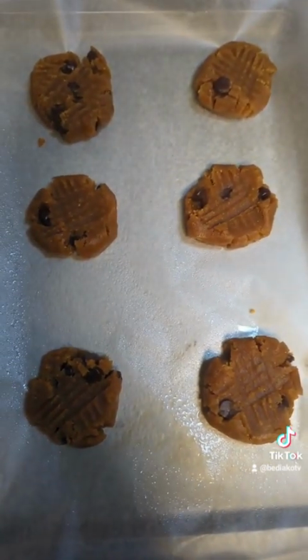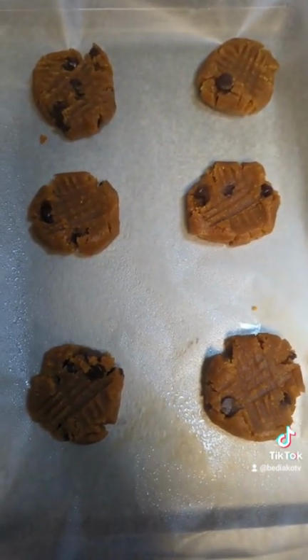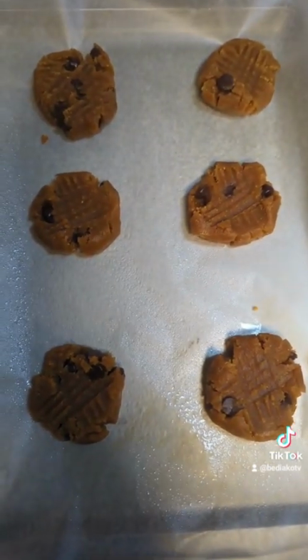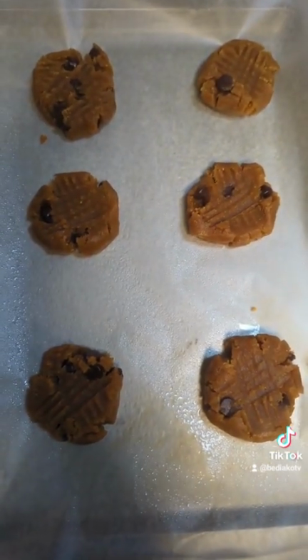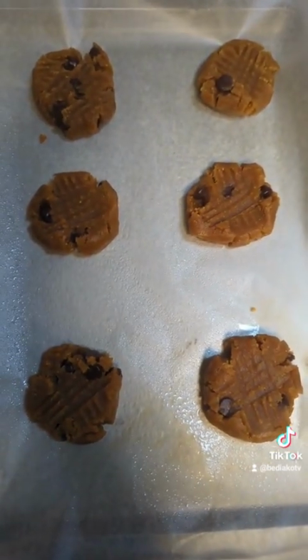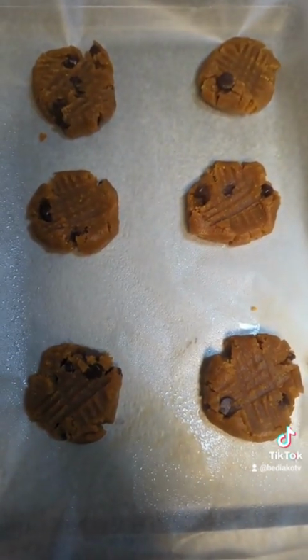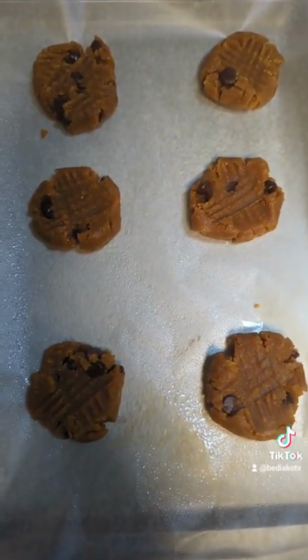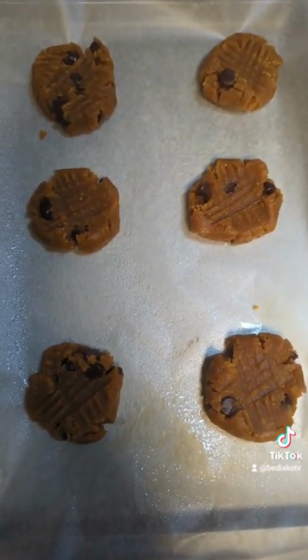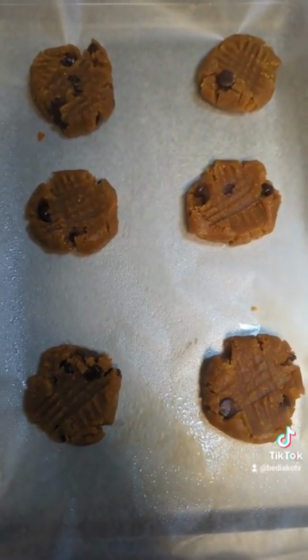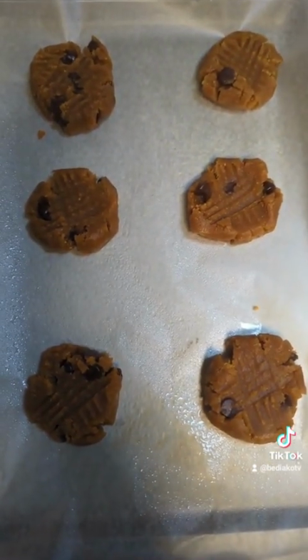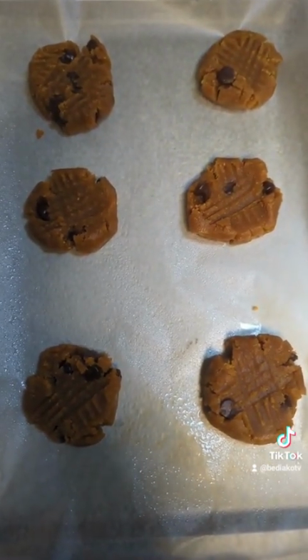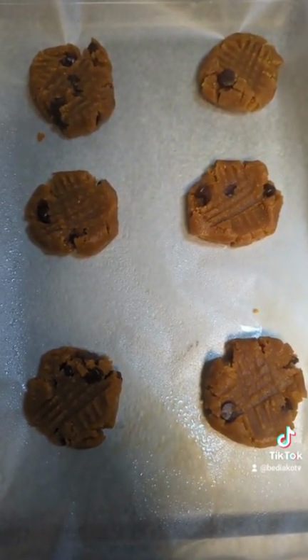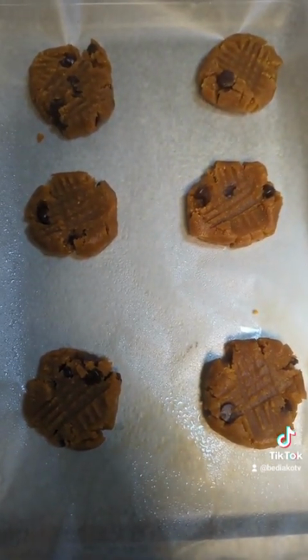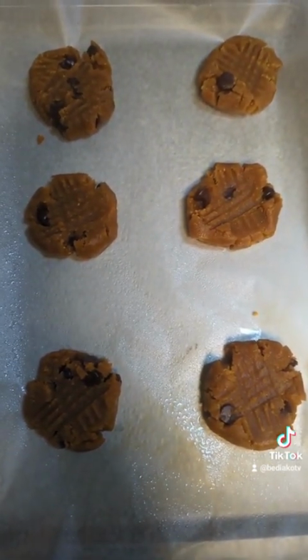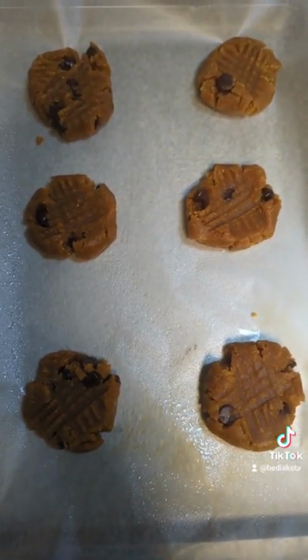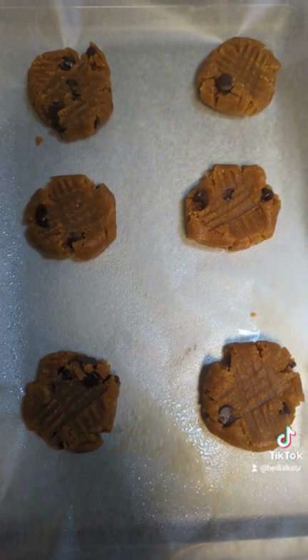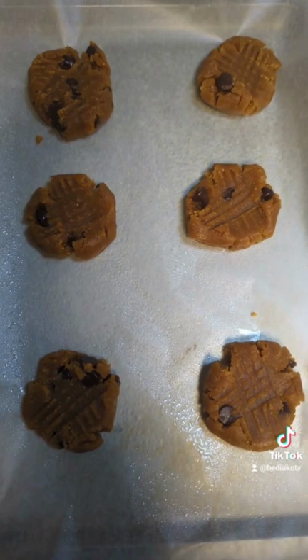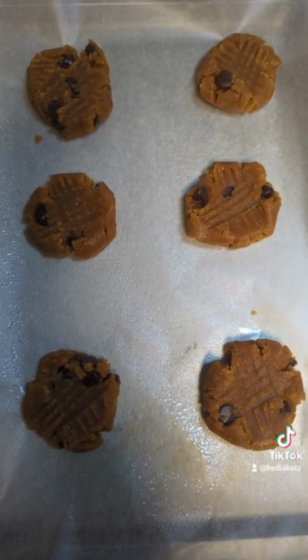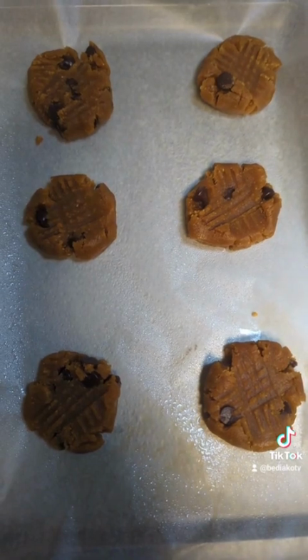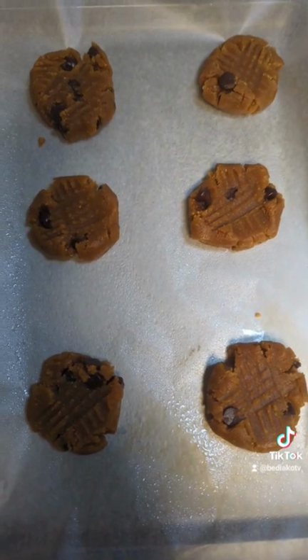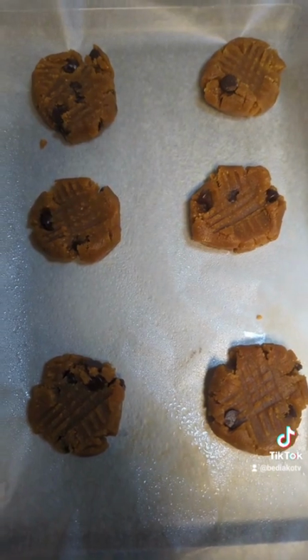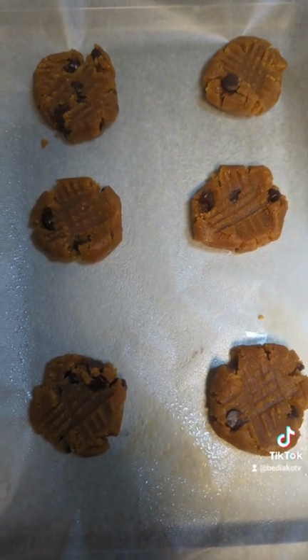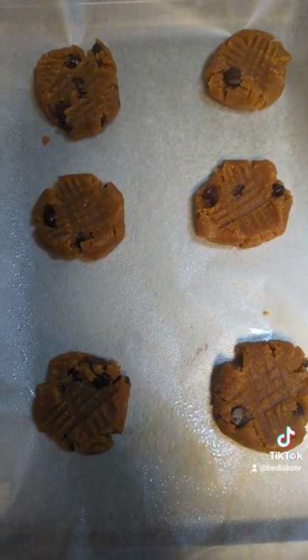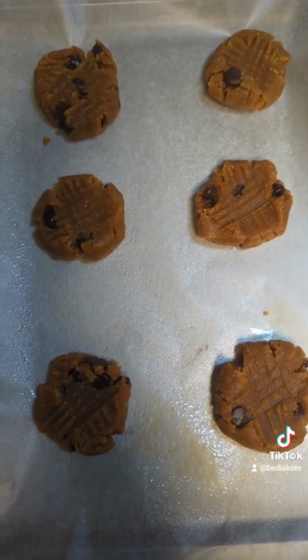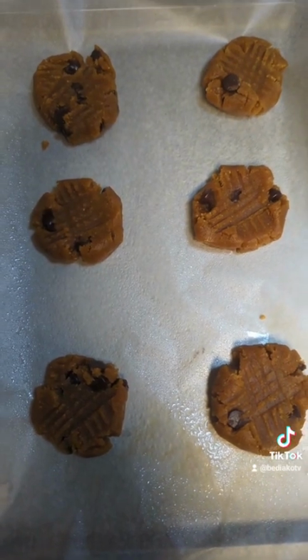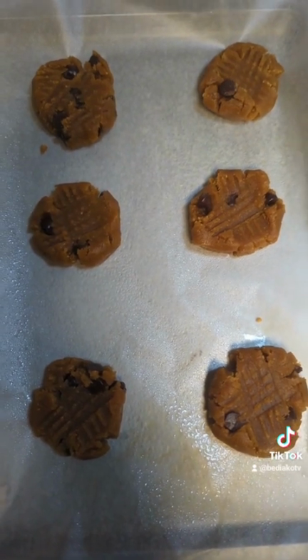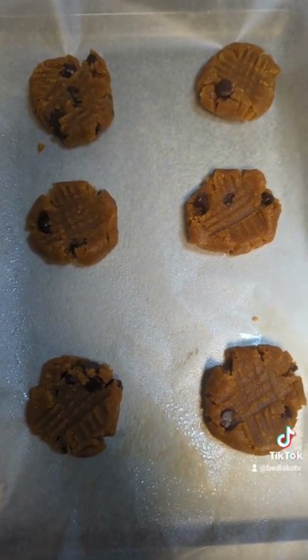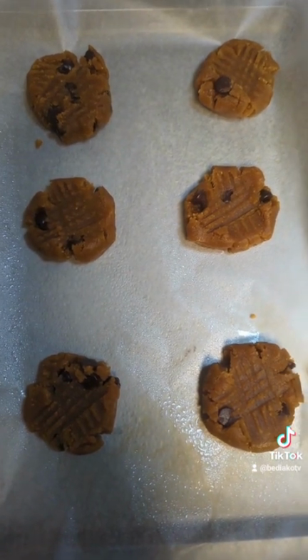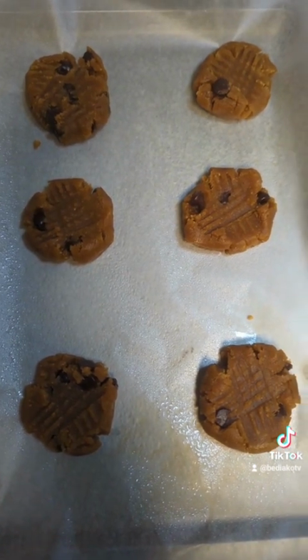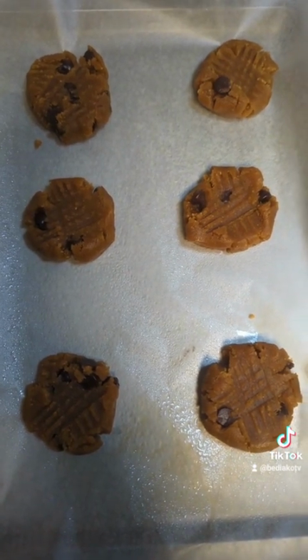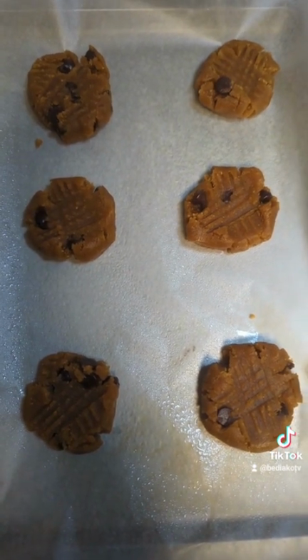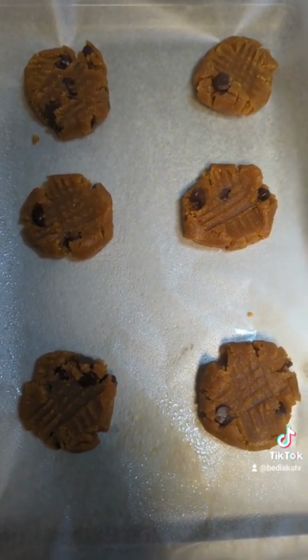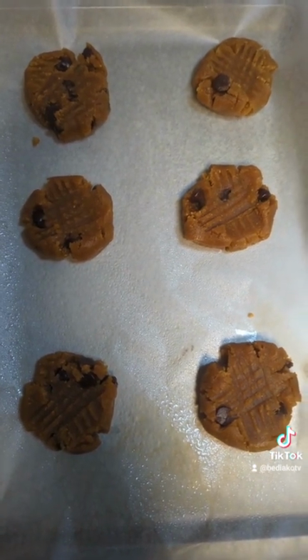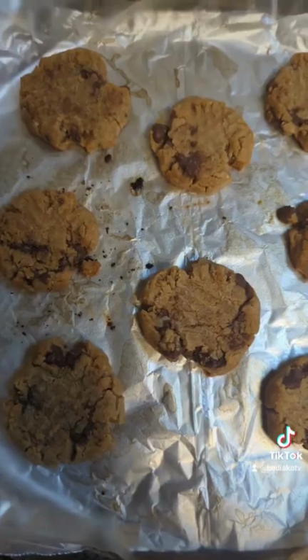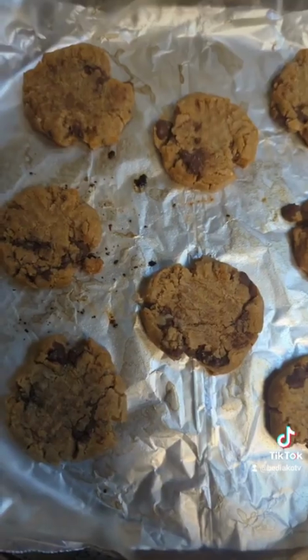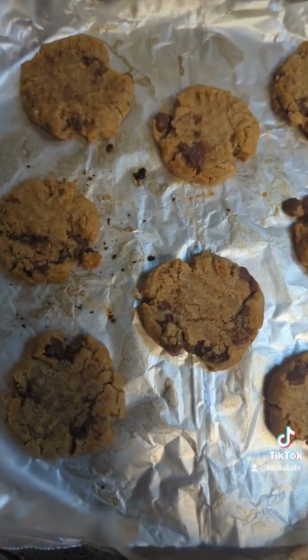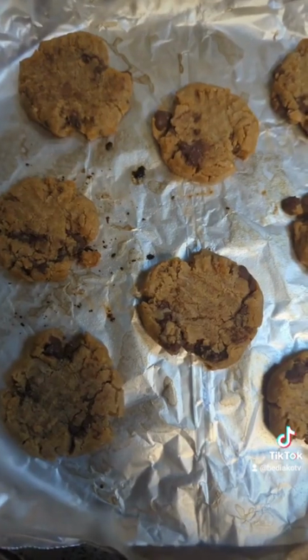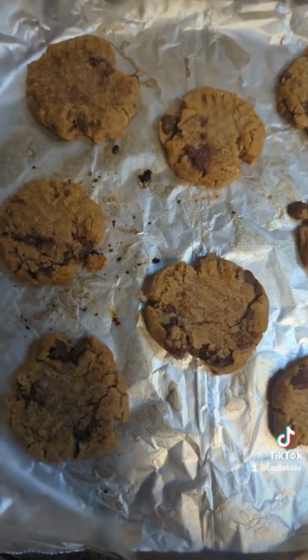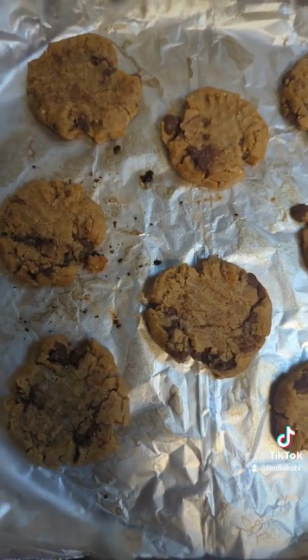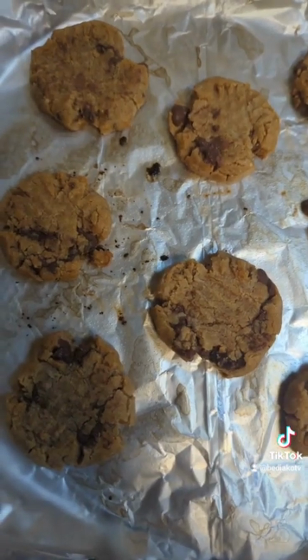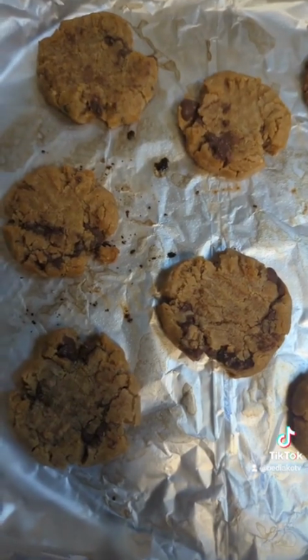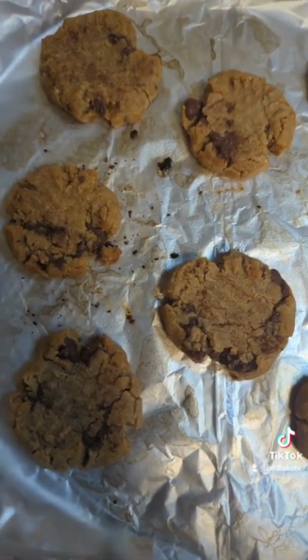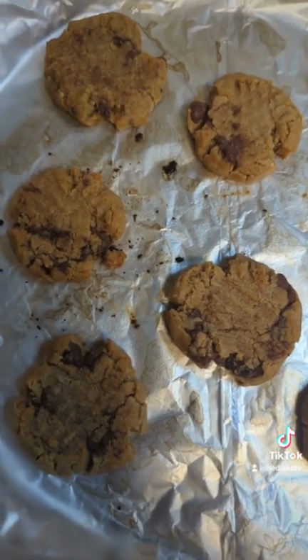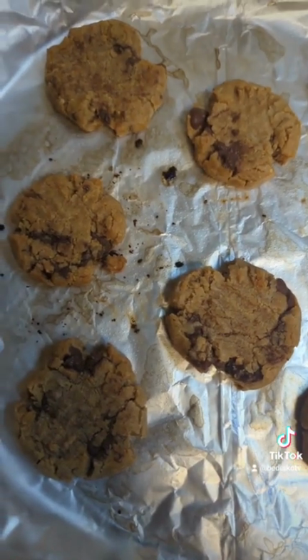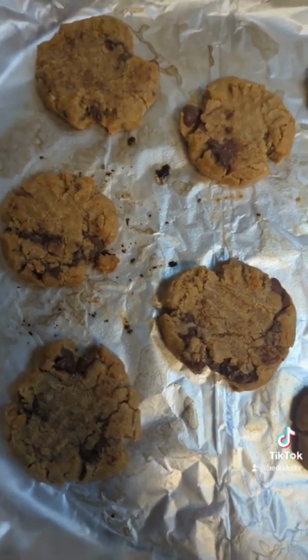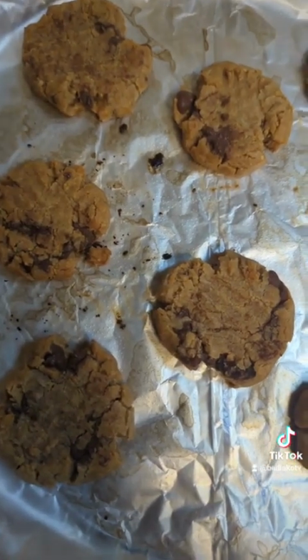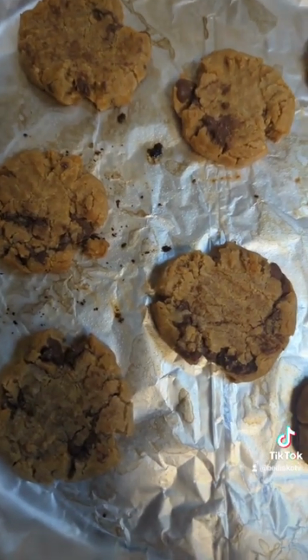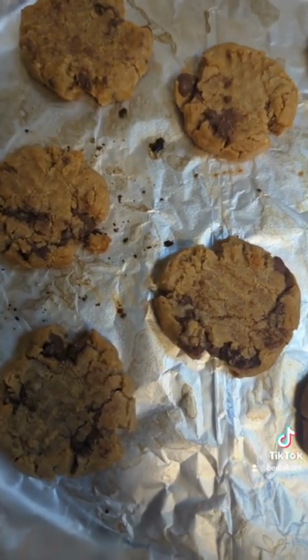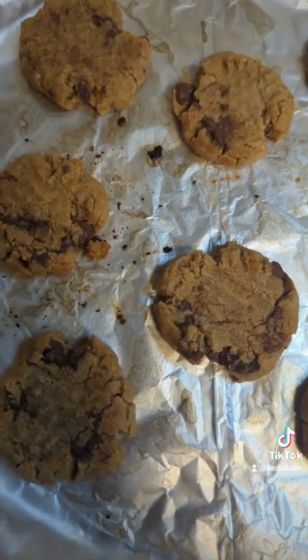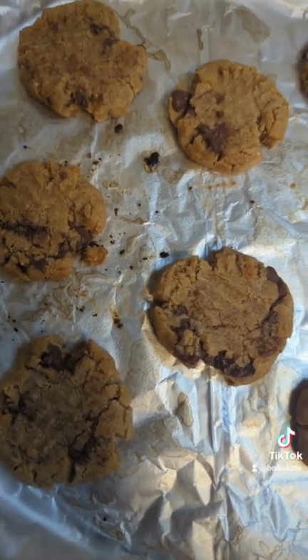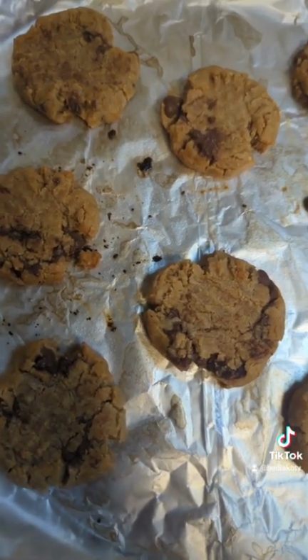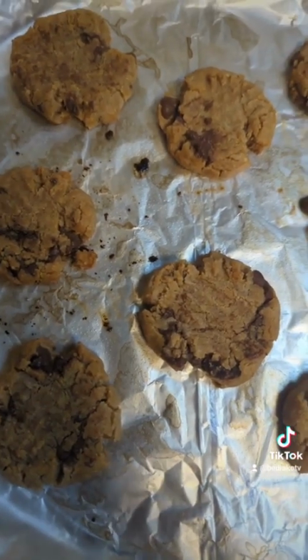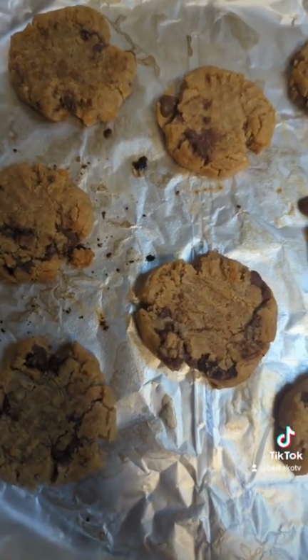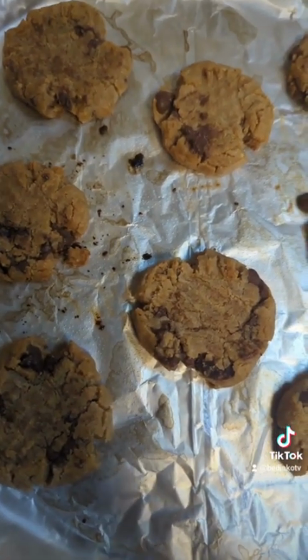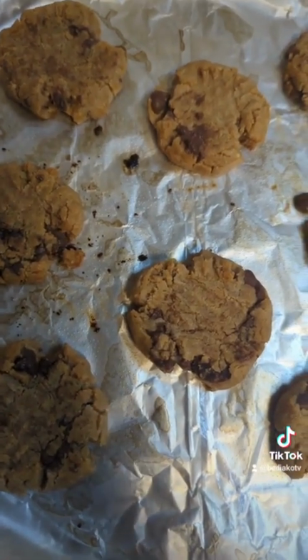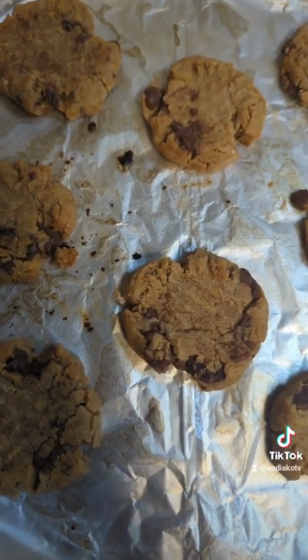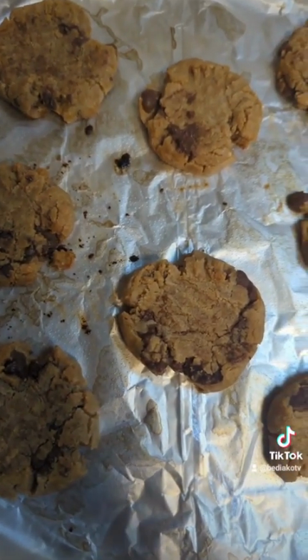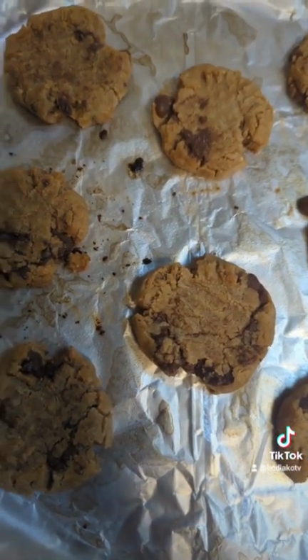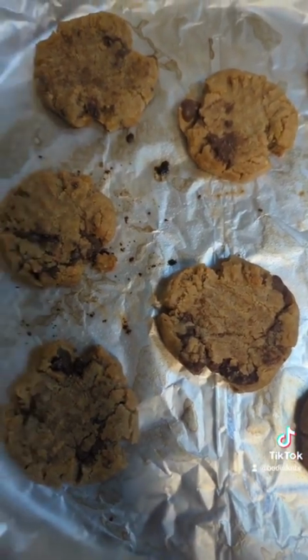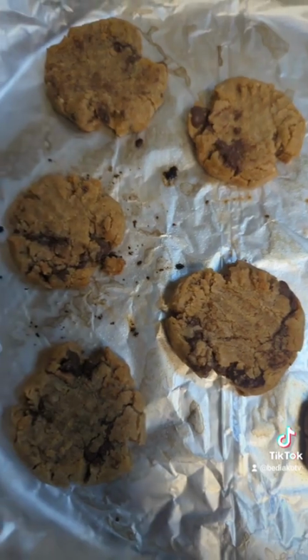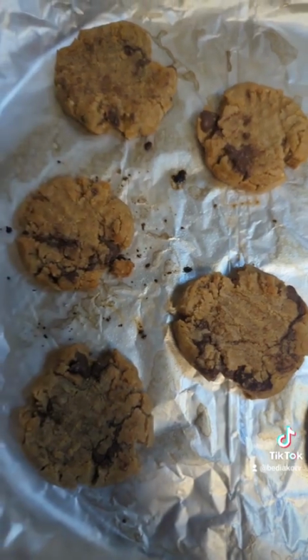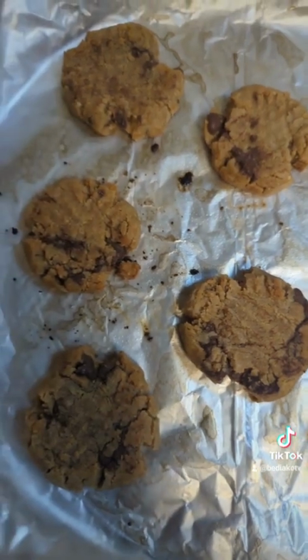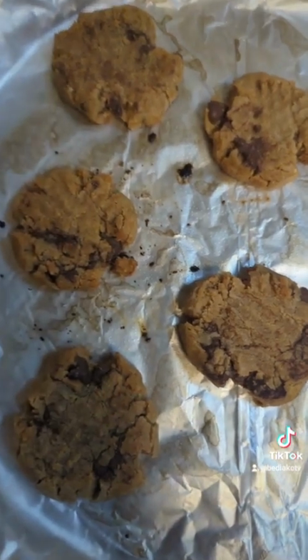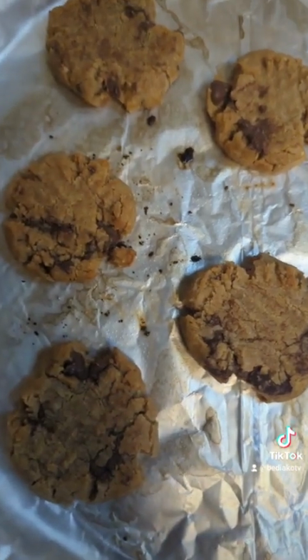Throw these in the oven for 15 minutes and then you got some good cookies.